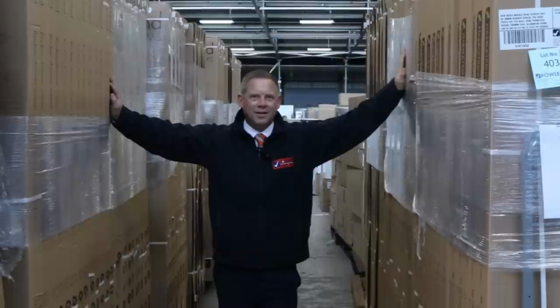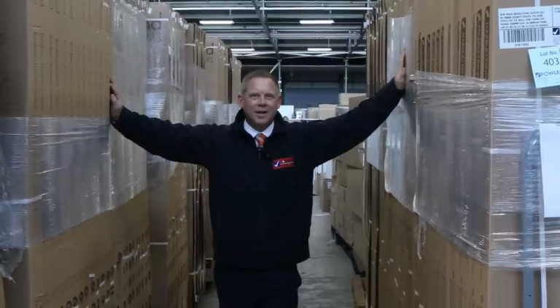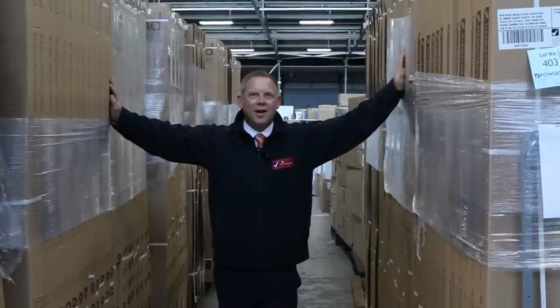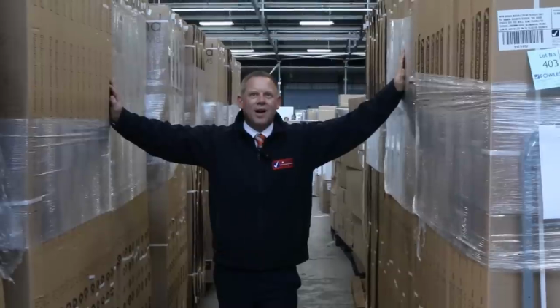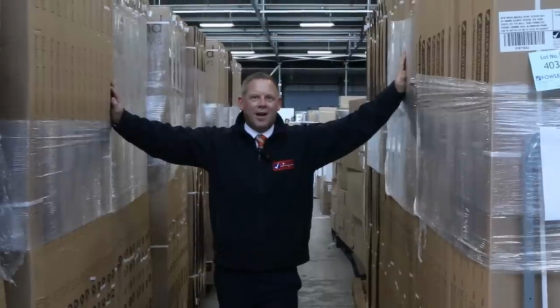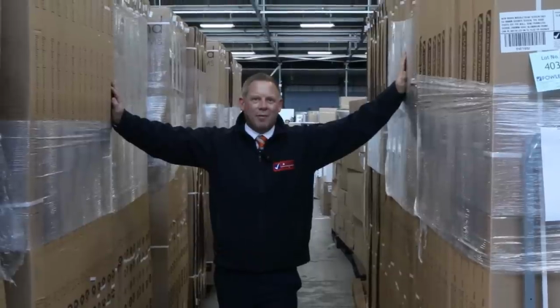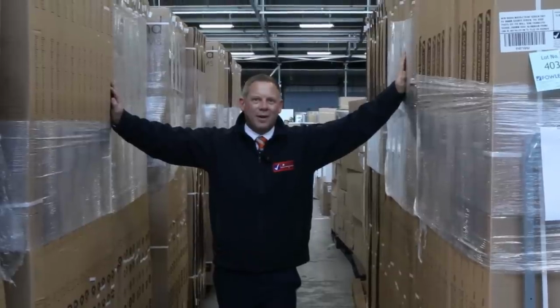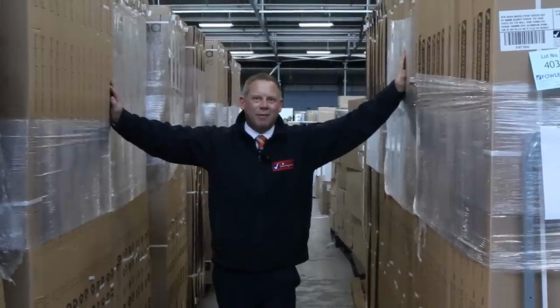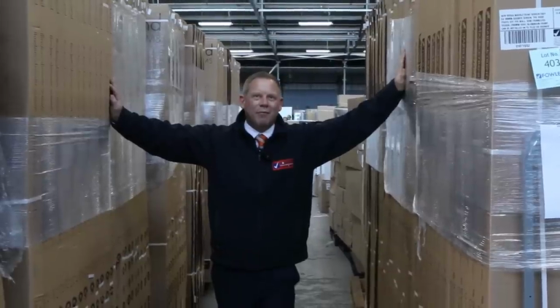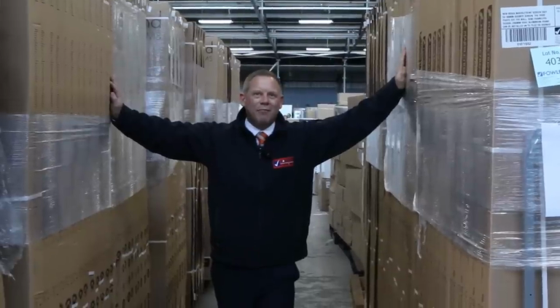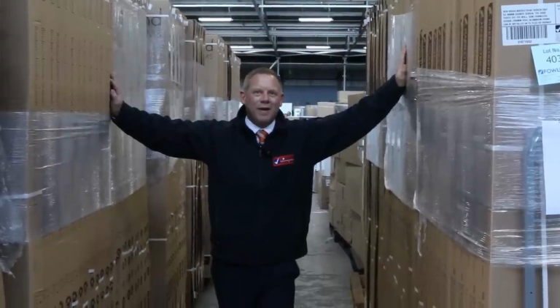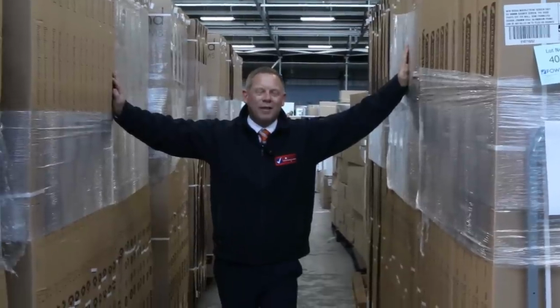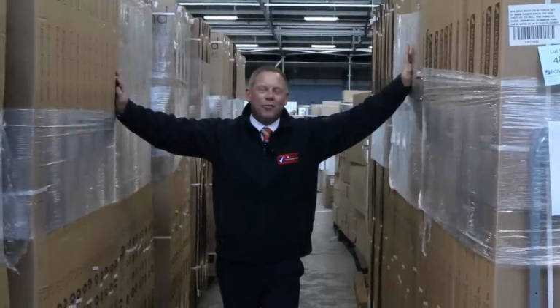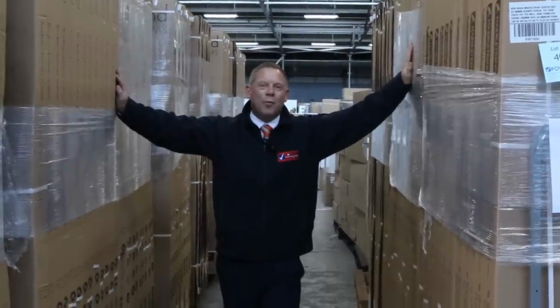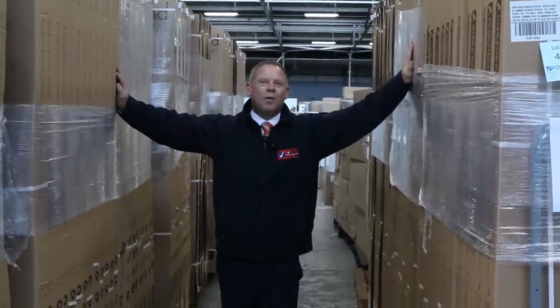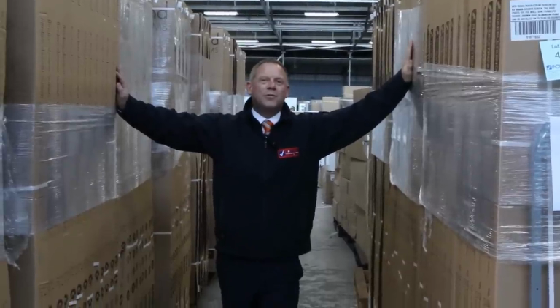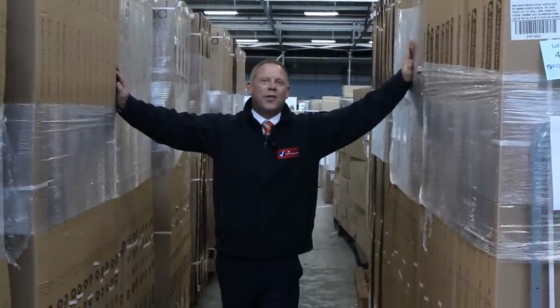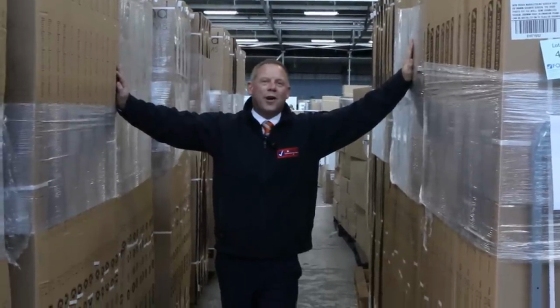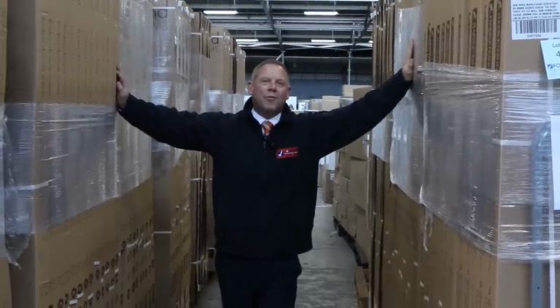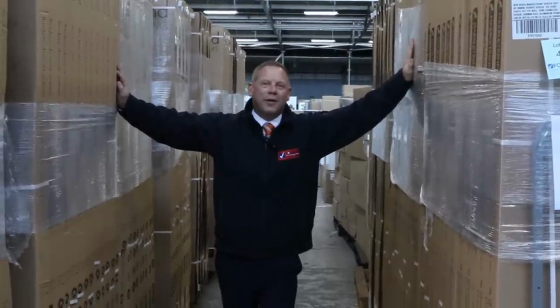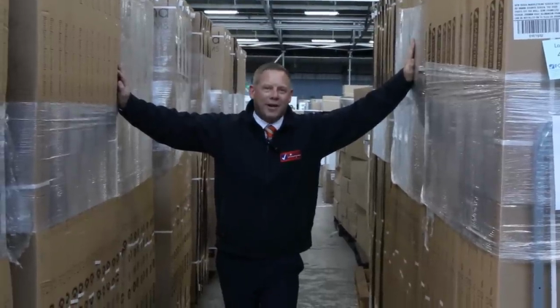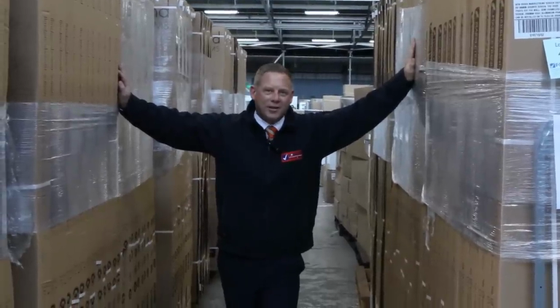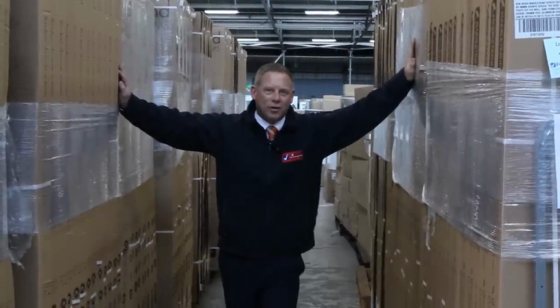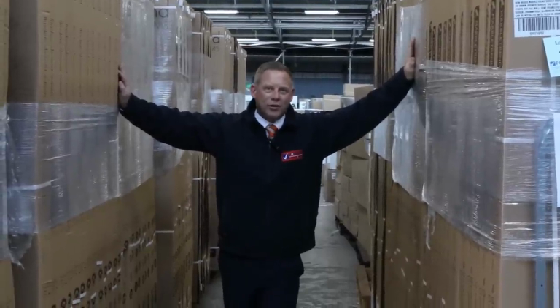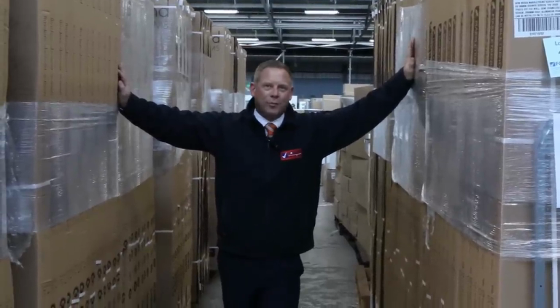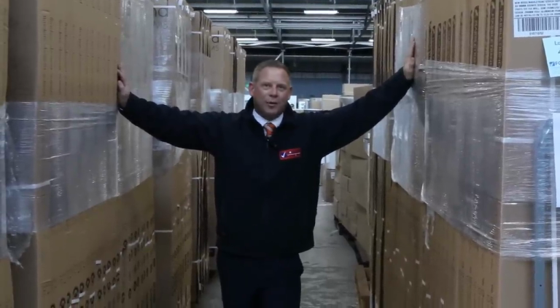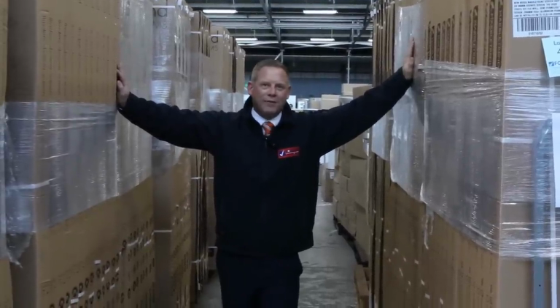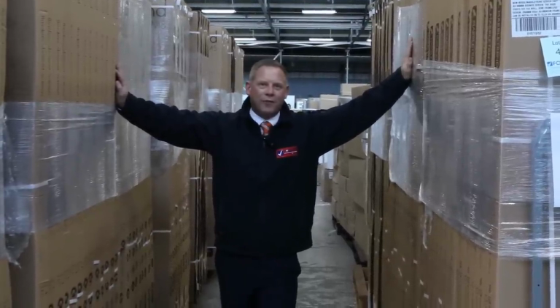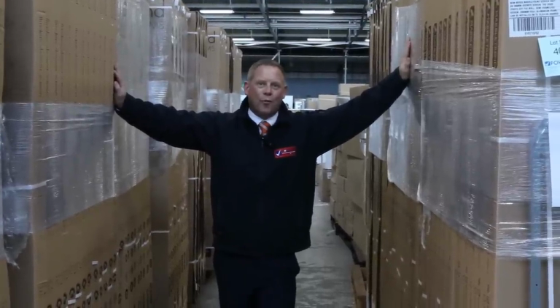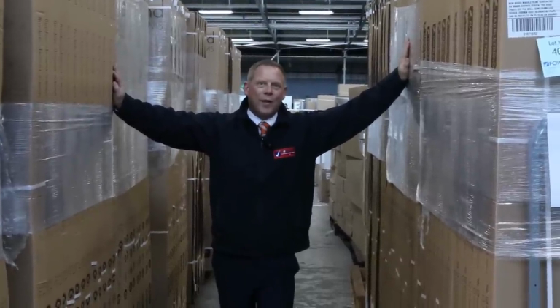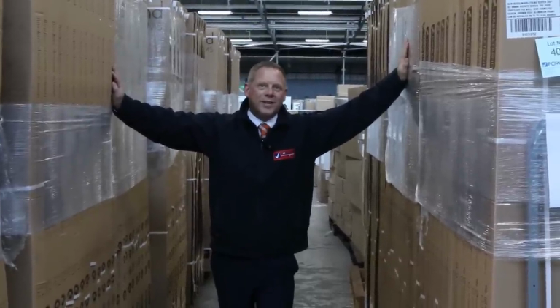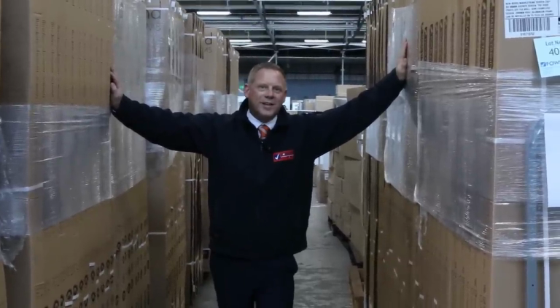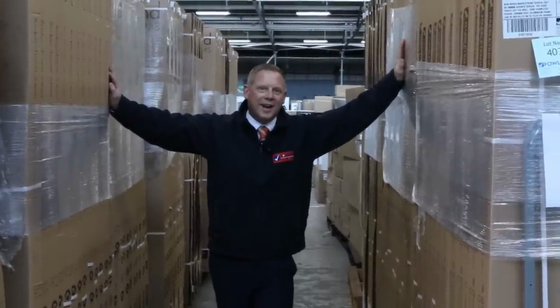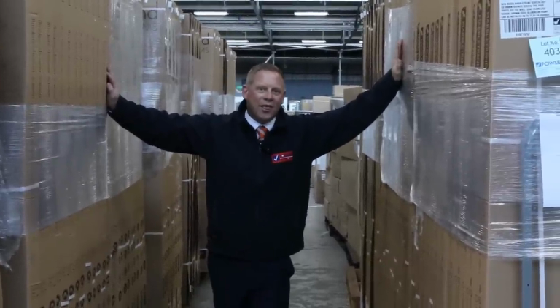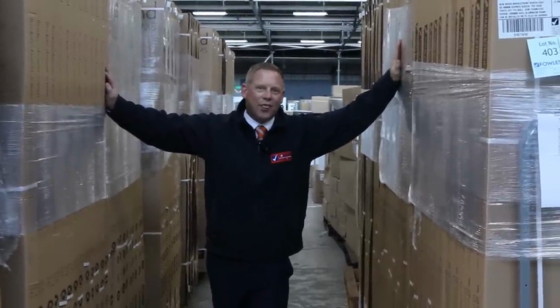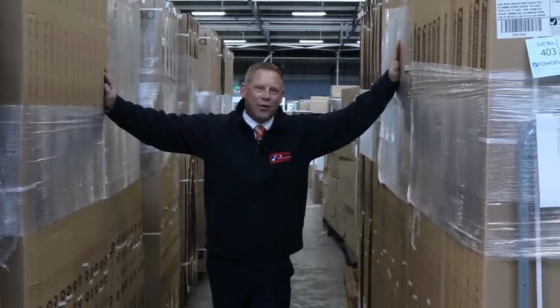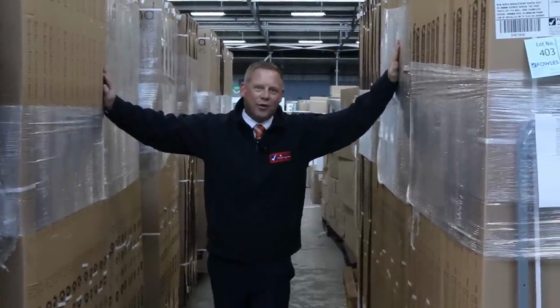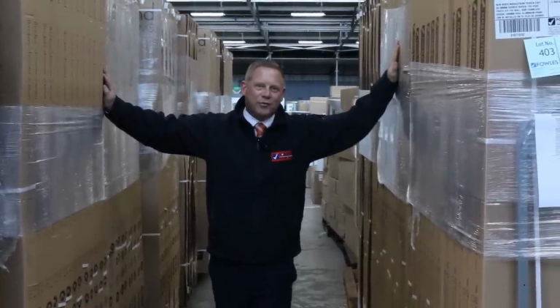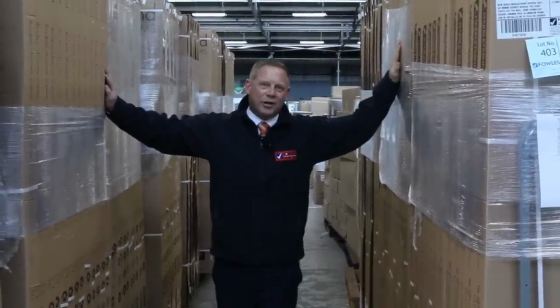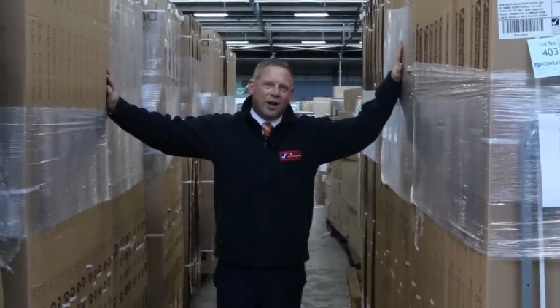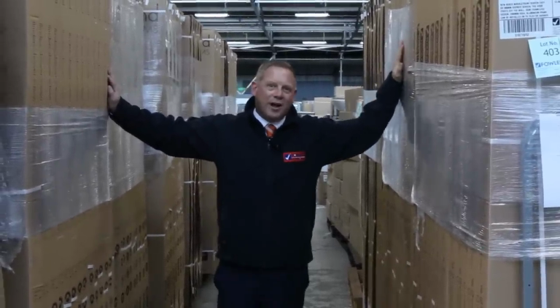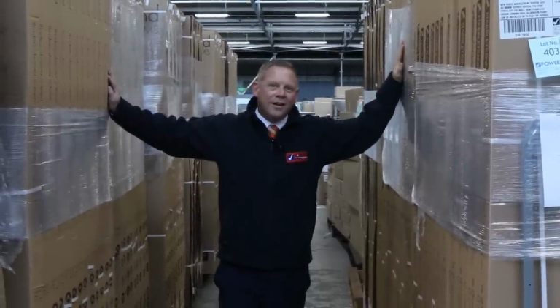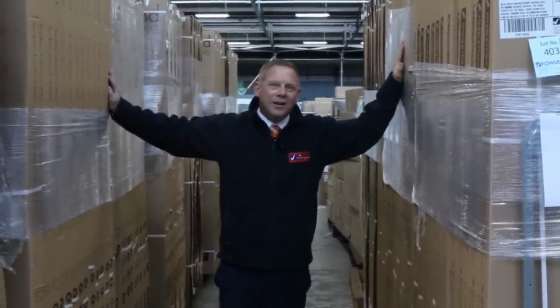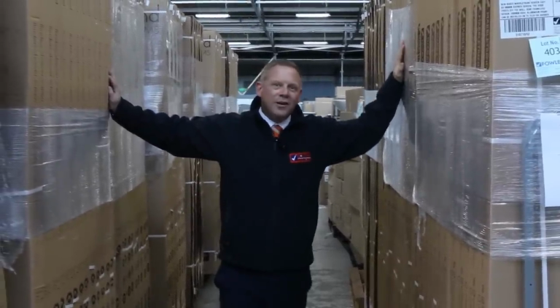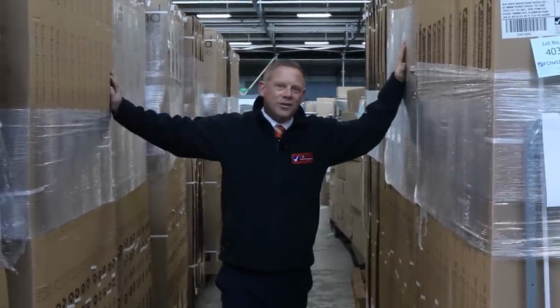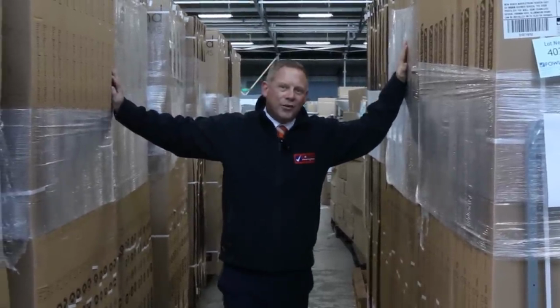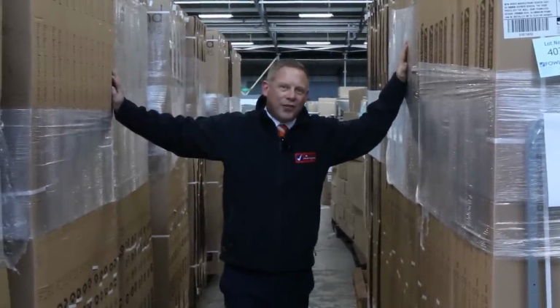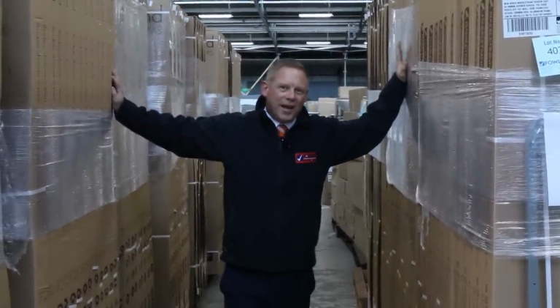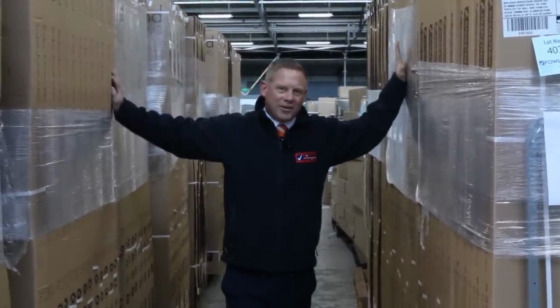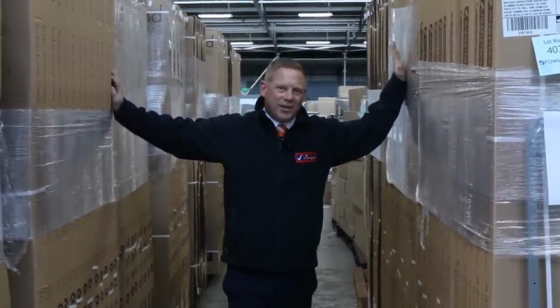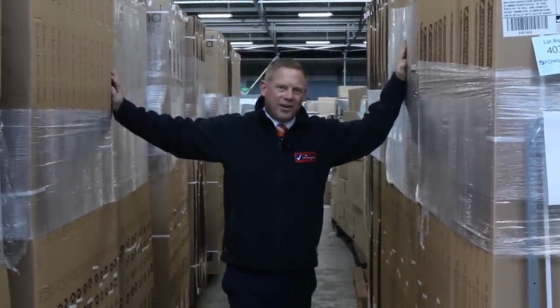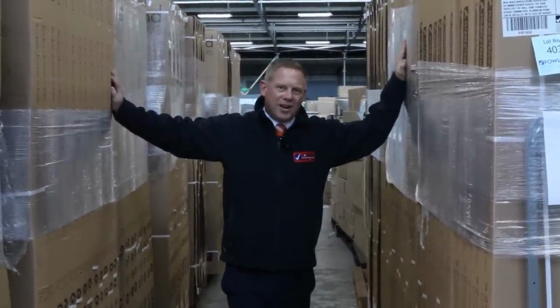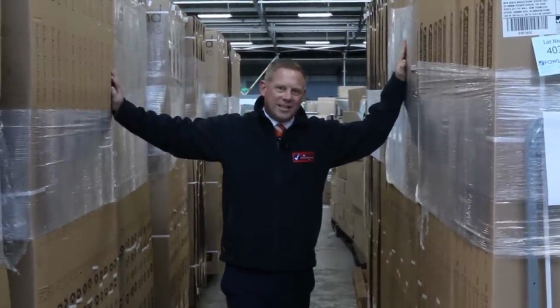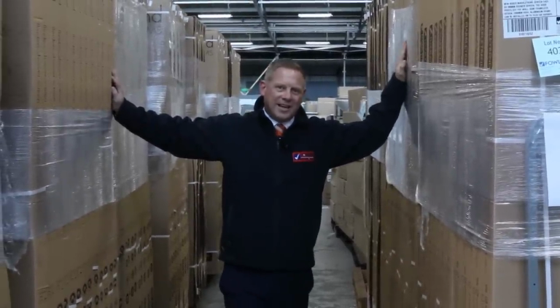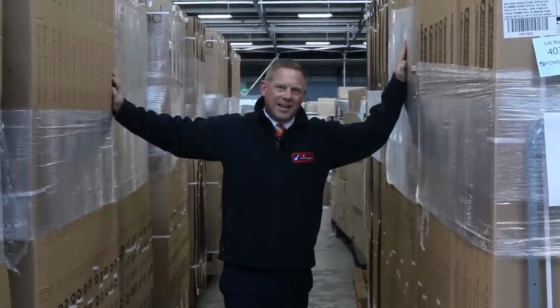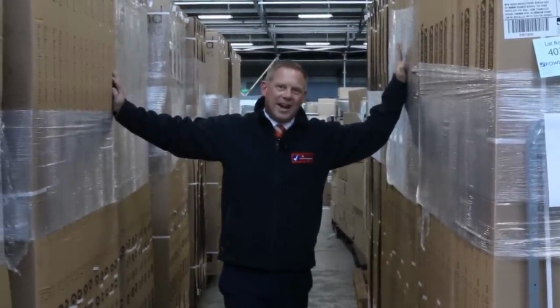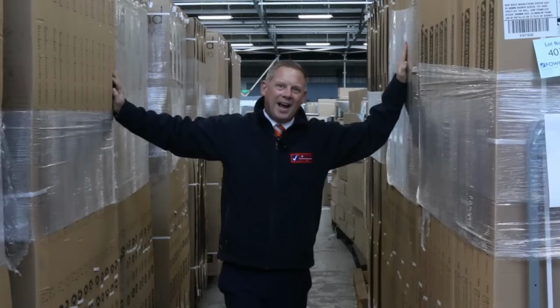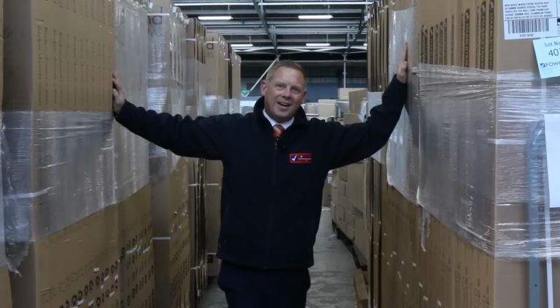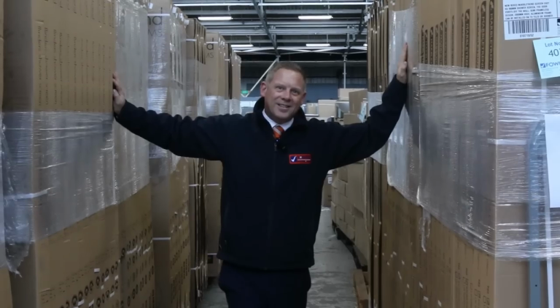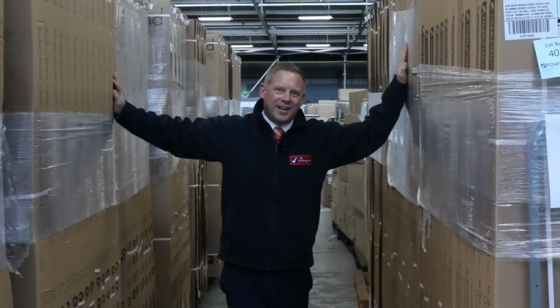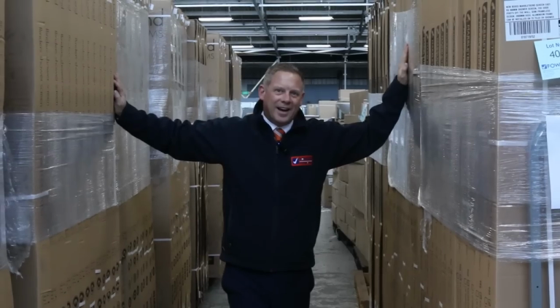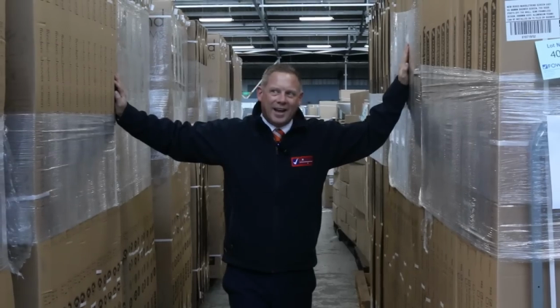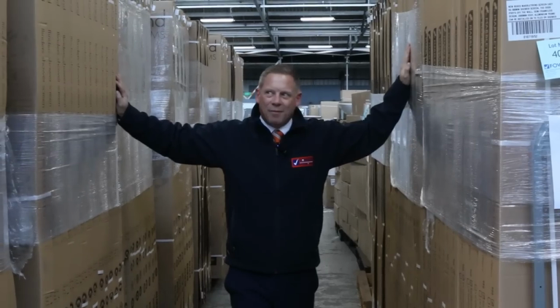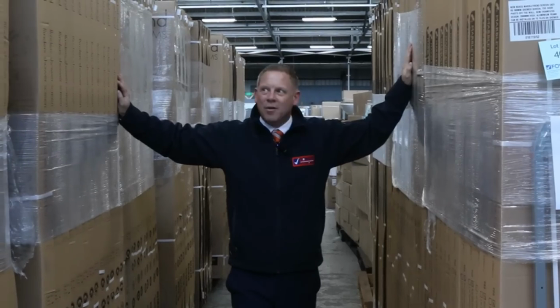Hi, I'm Liam from Fowles and welcome to the Home Renovators Auction Preview for Wednesday the 3rd of July 2019 at 10am.